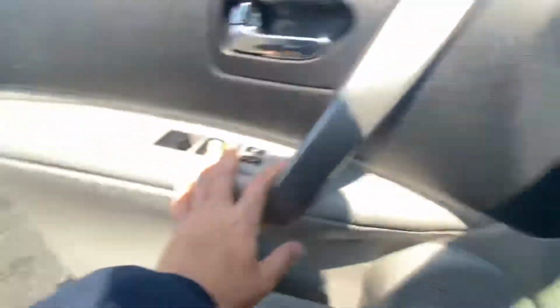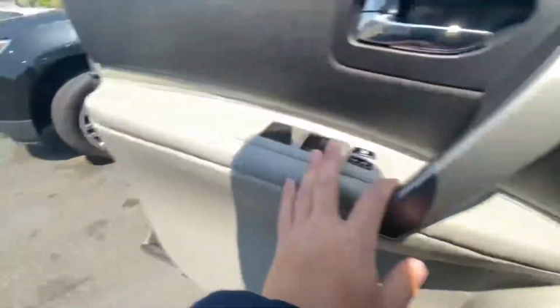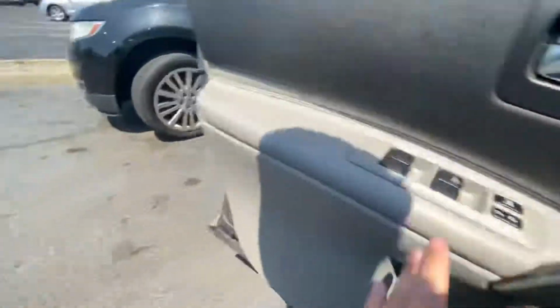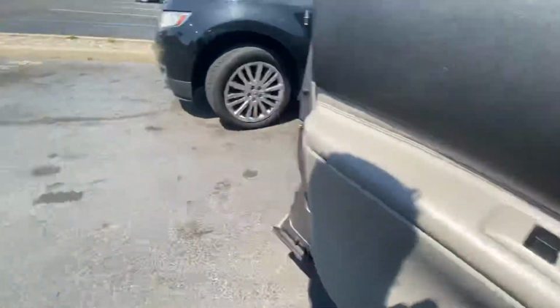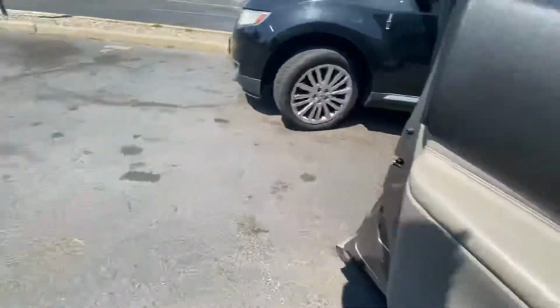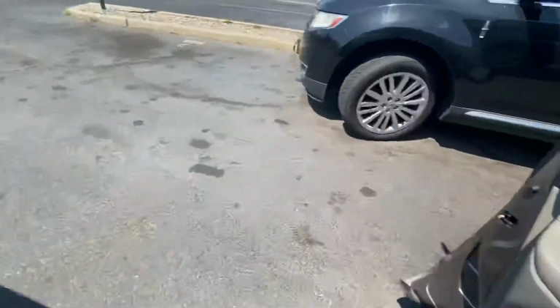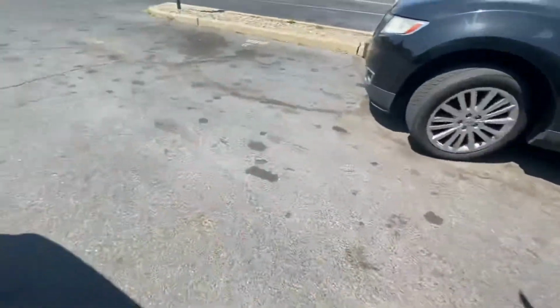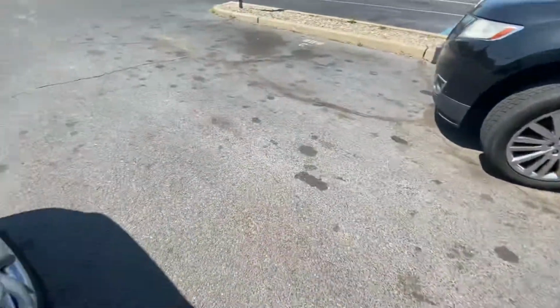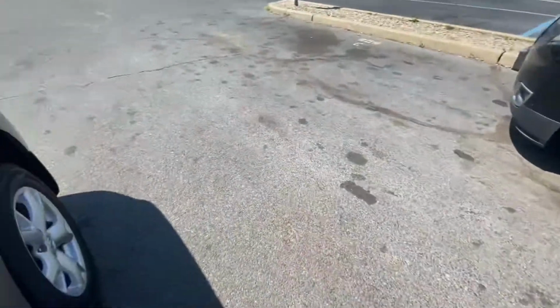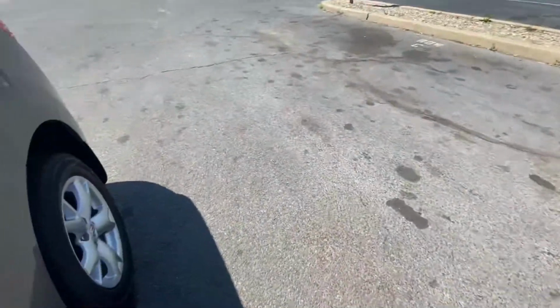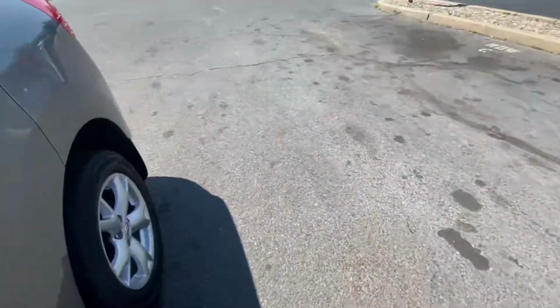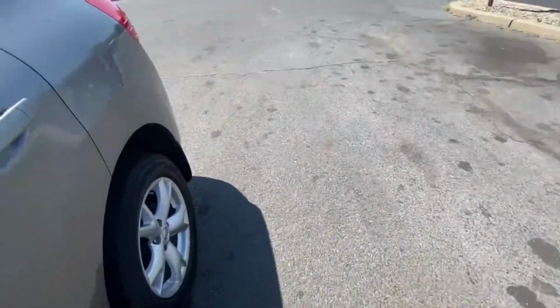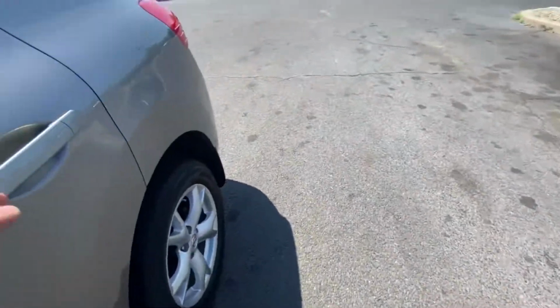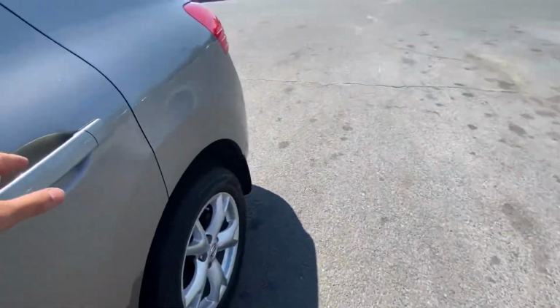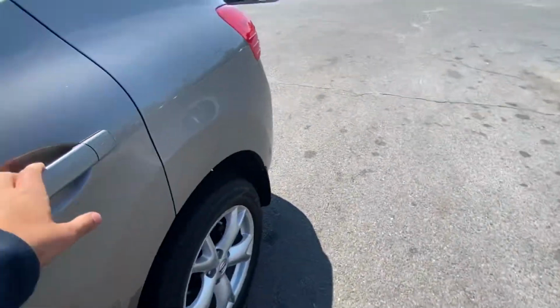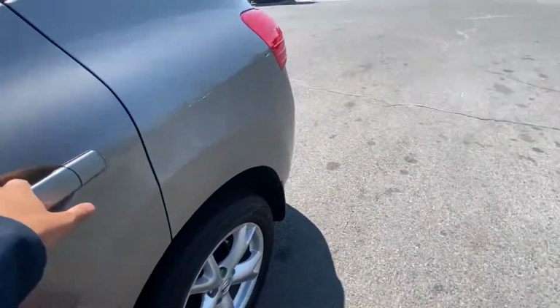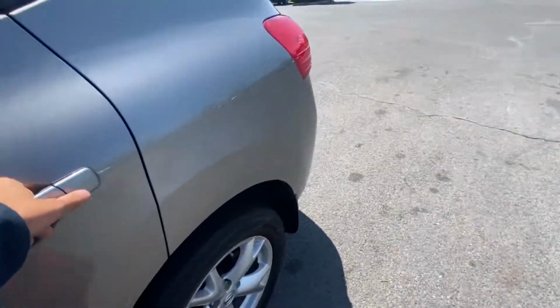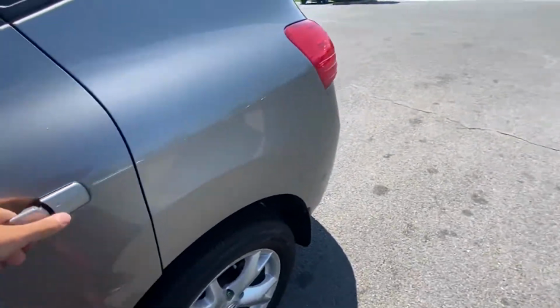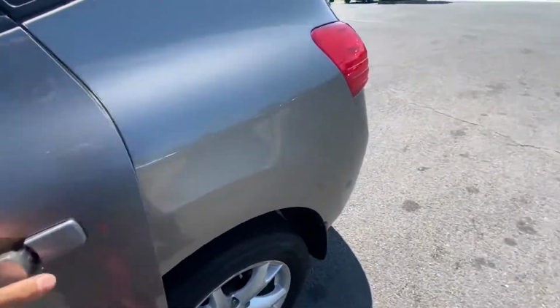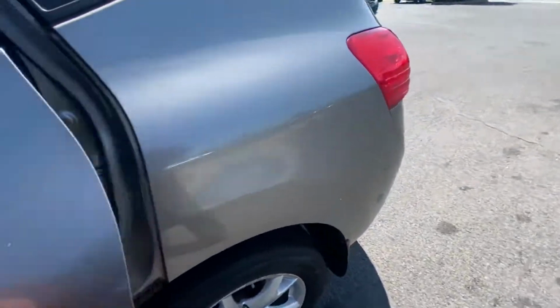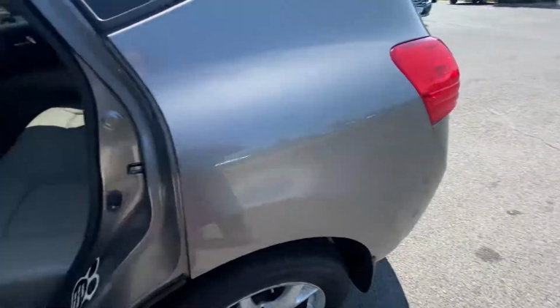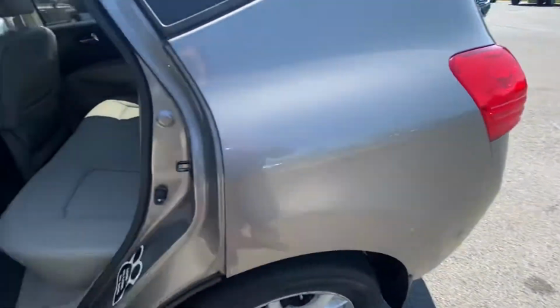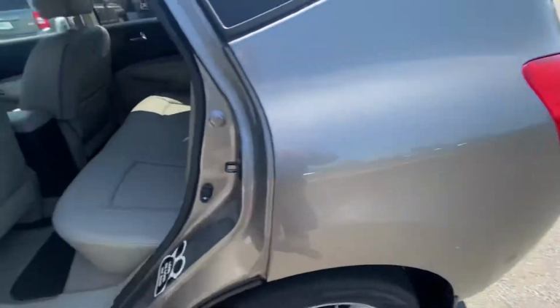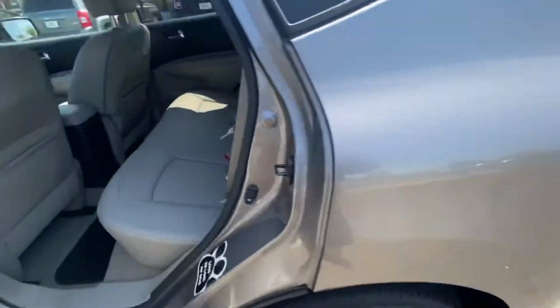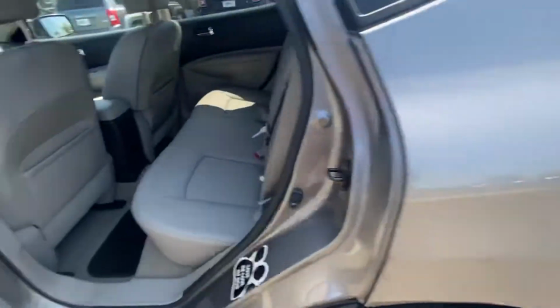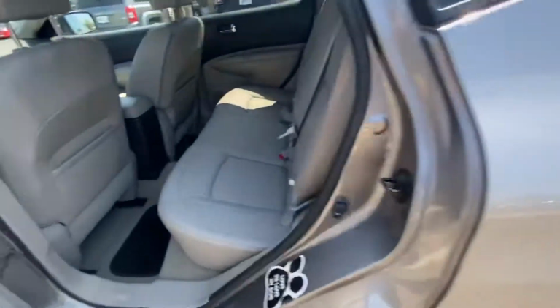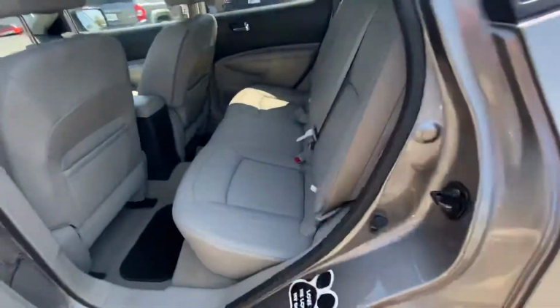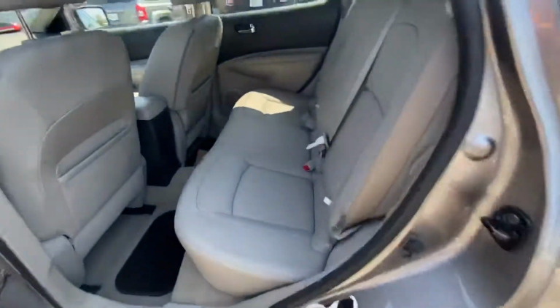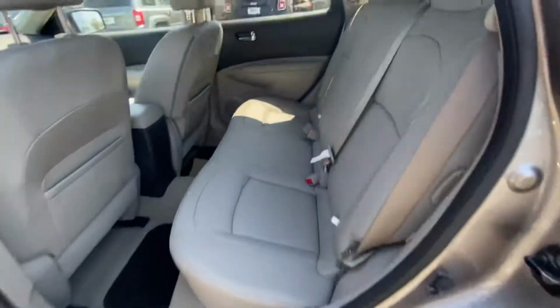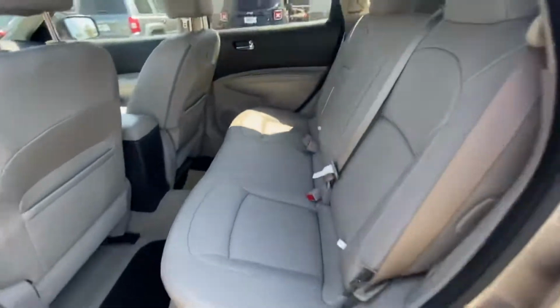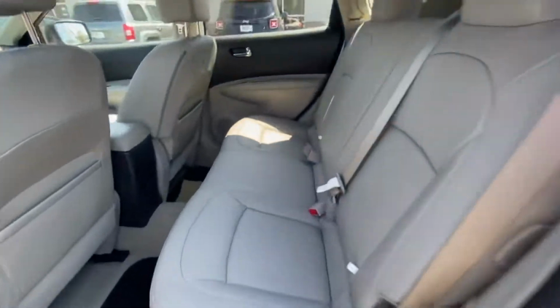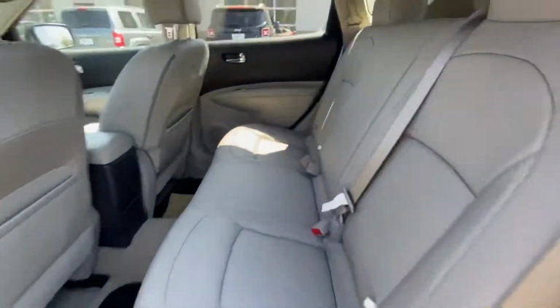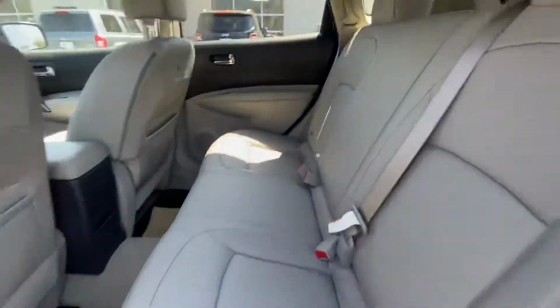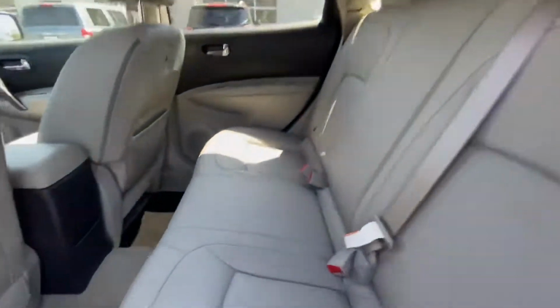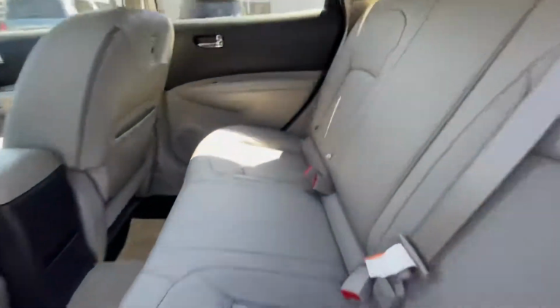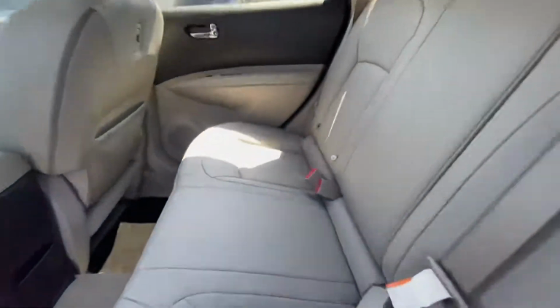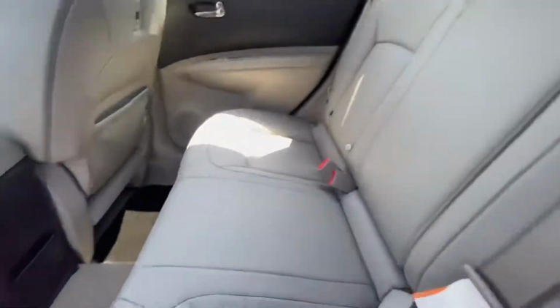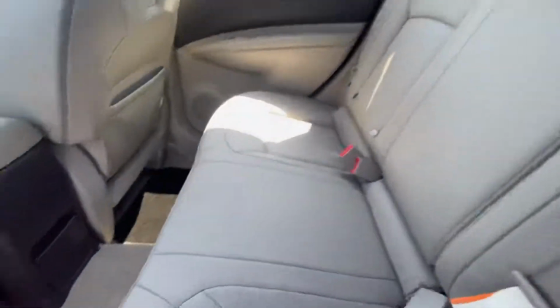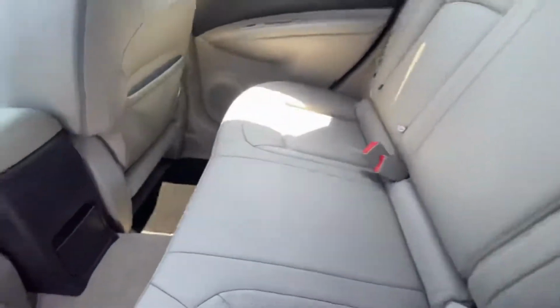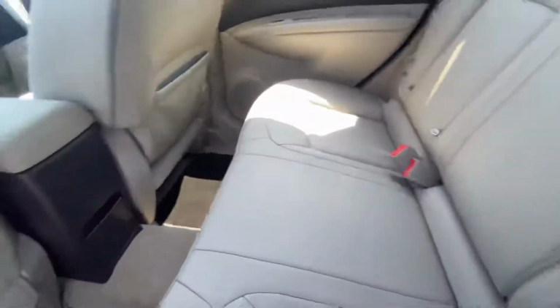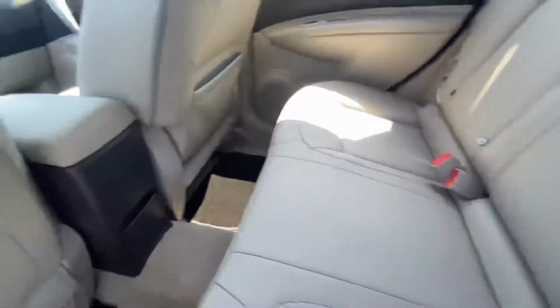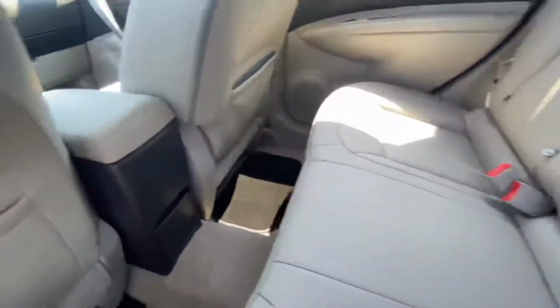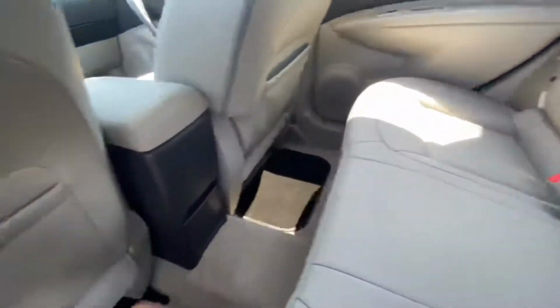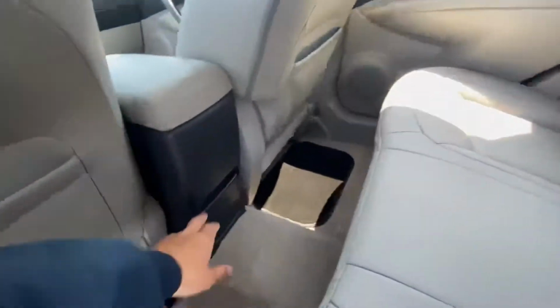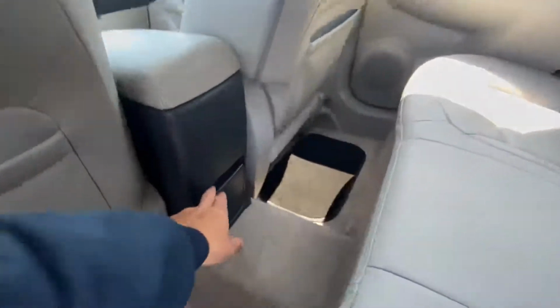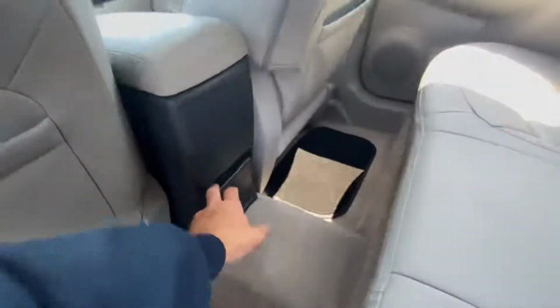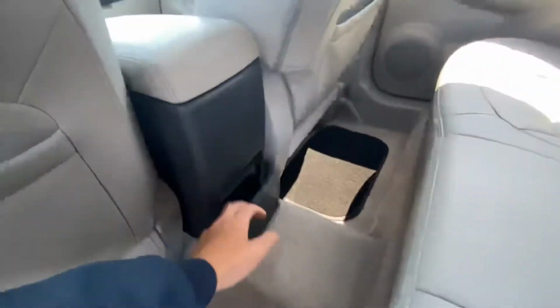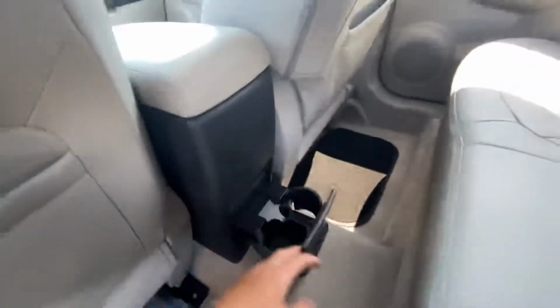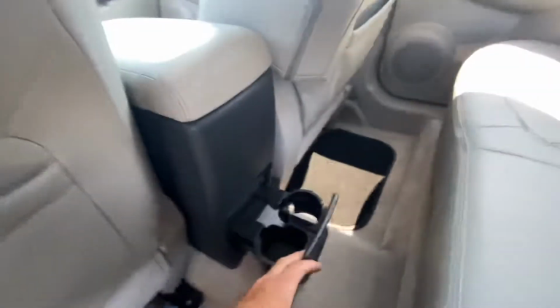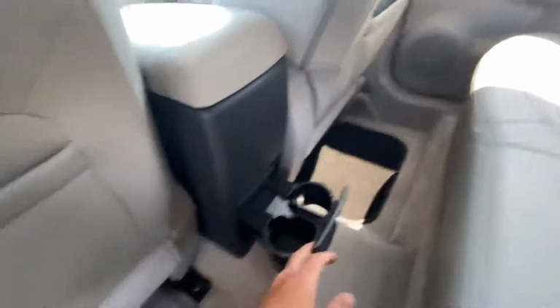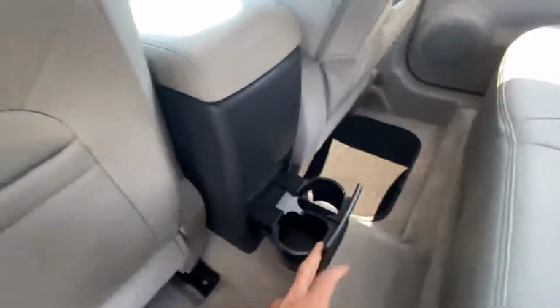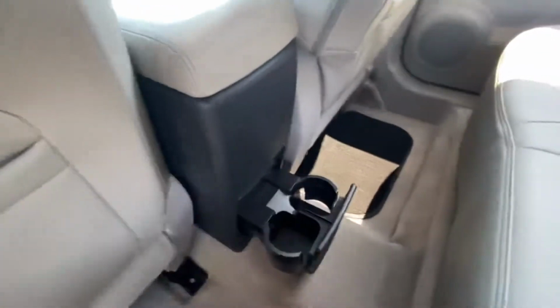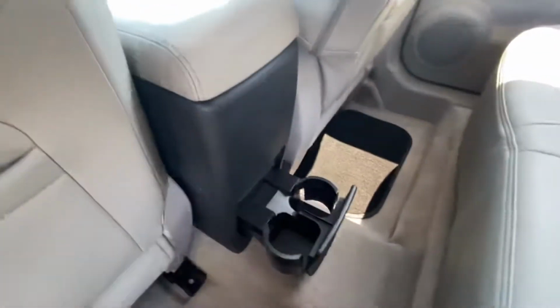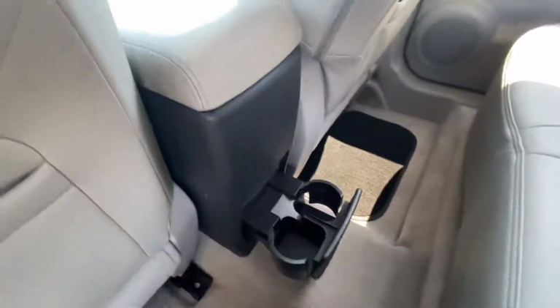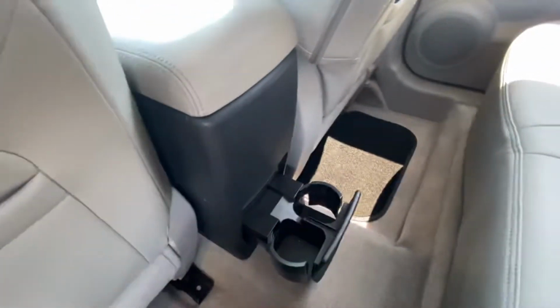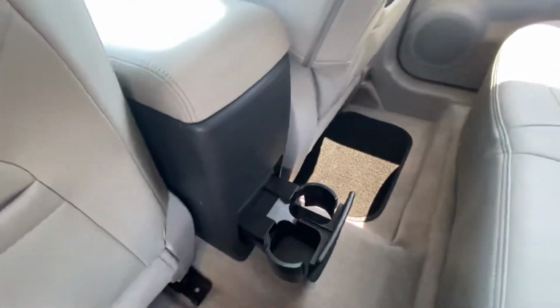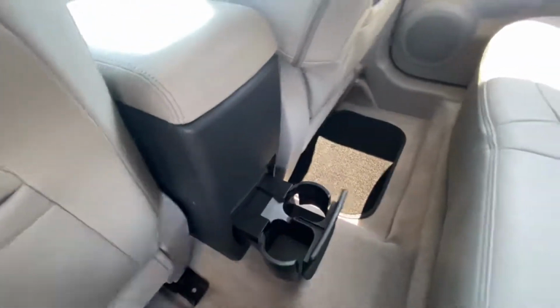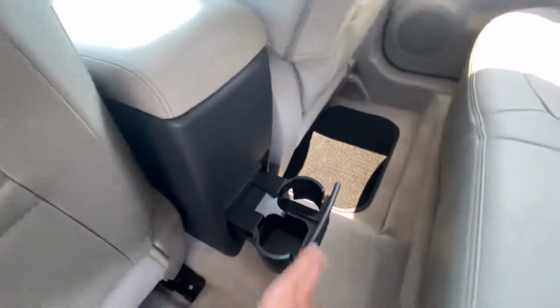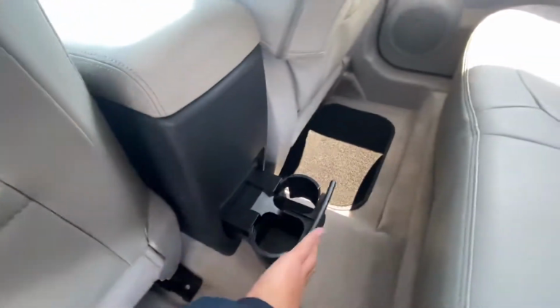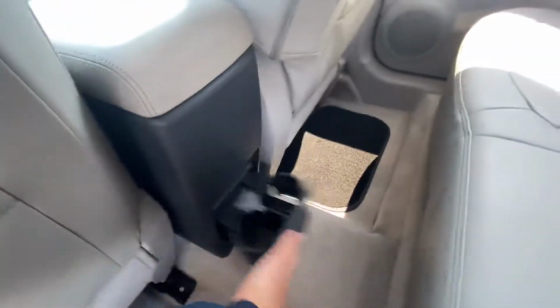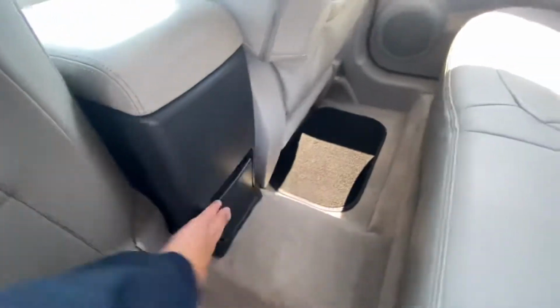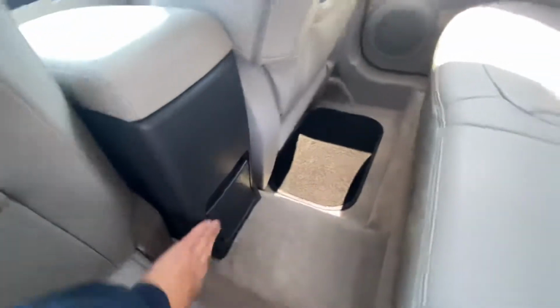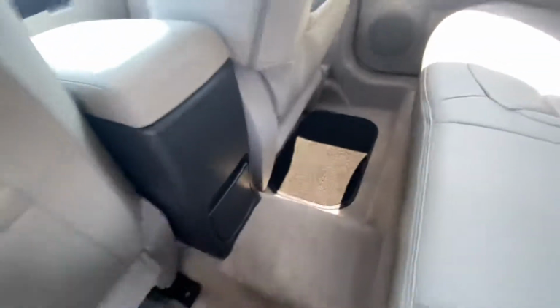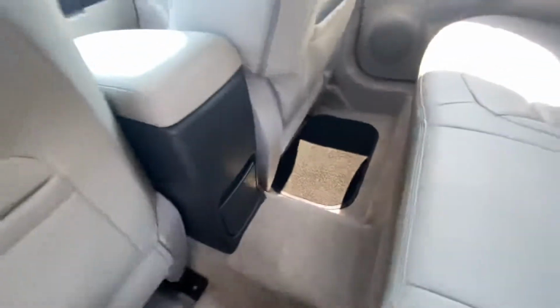In the back, got seats back here. A decent amount of space back here, with cup holders down there.